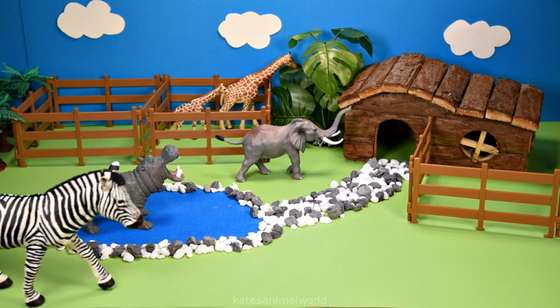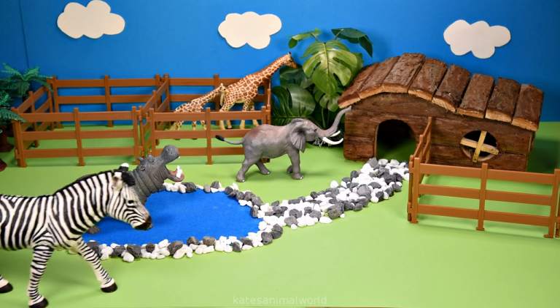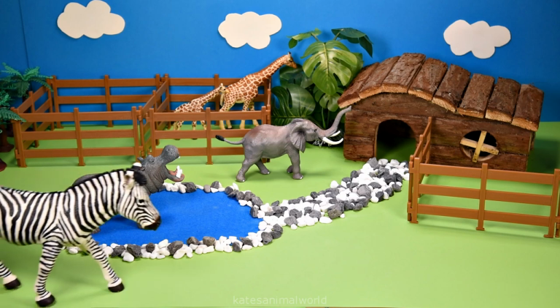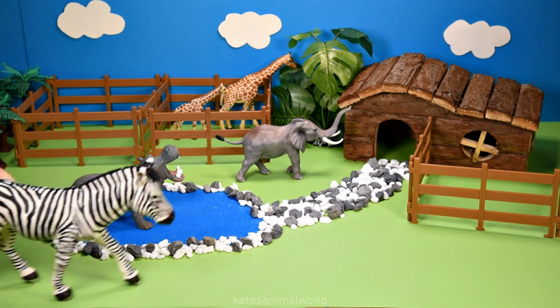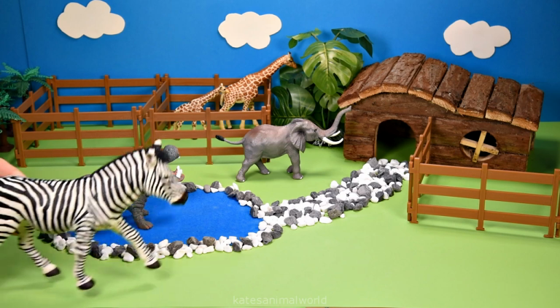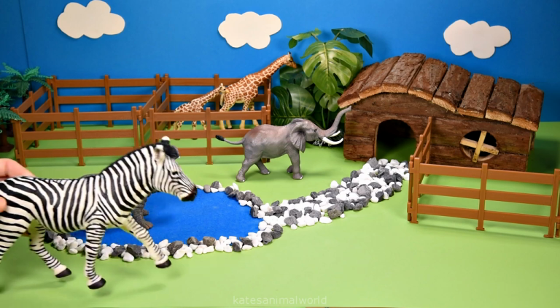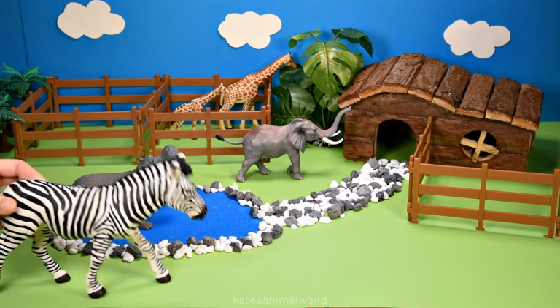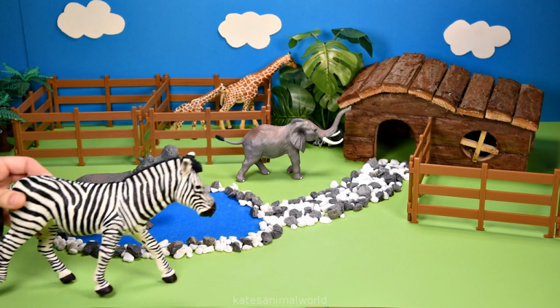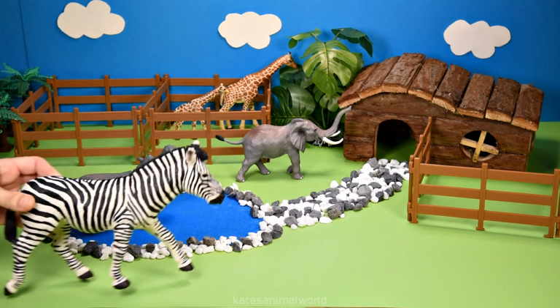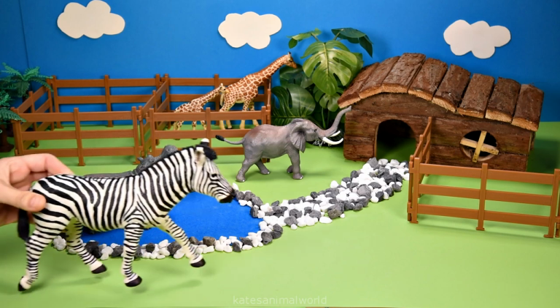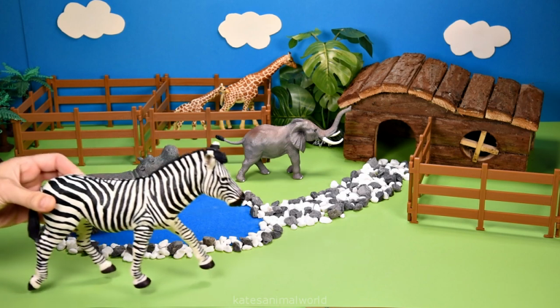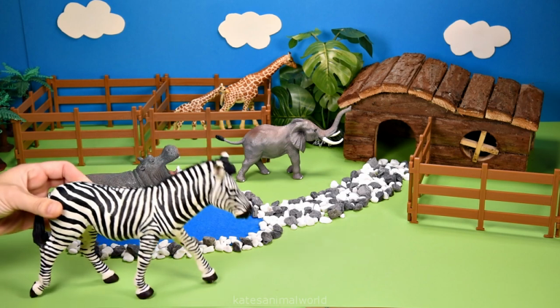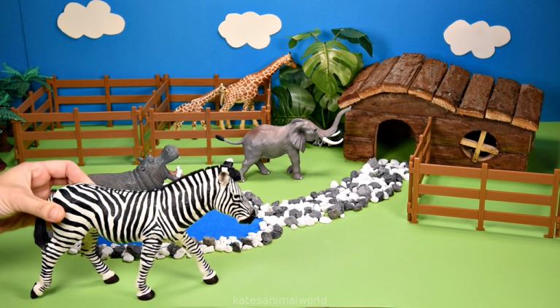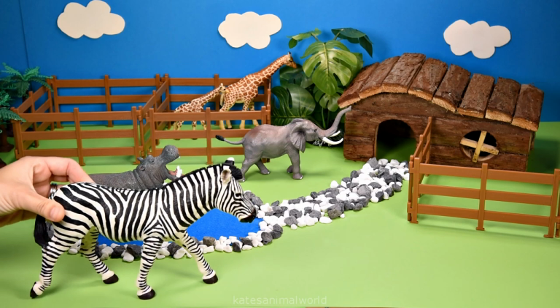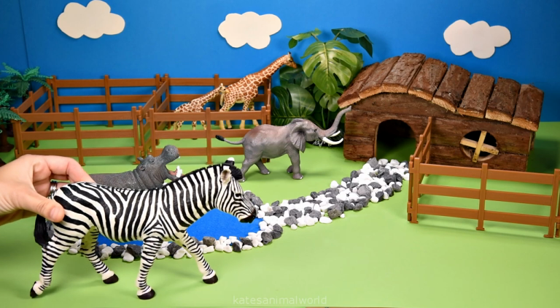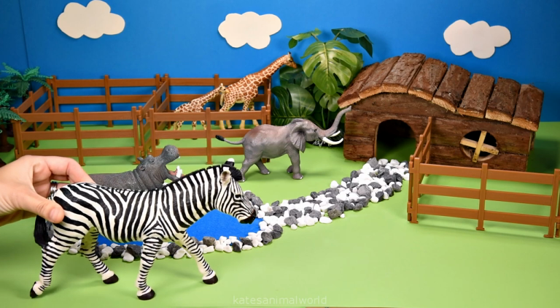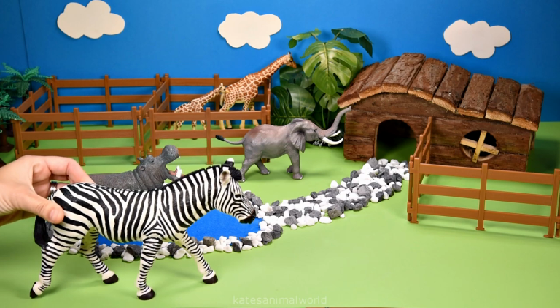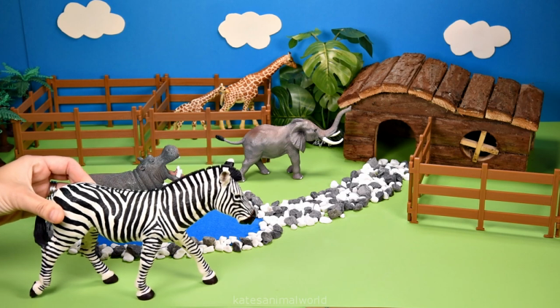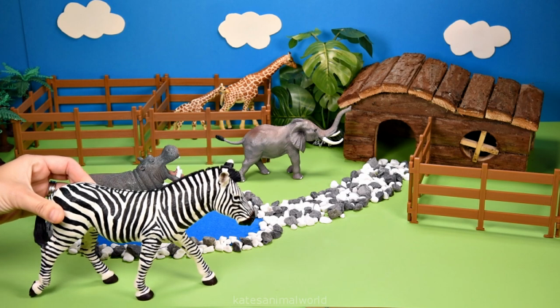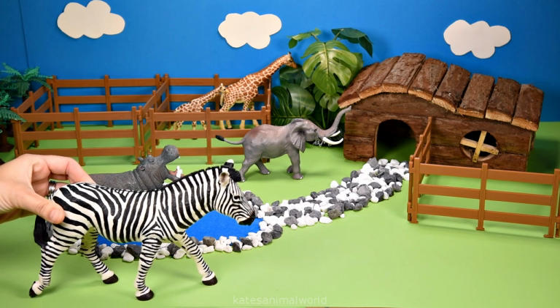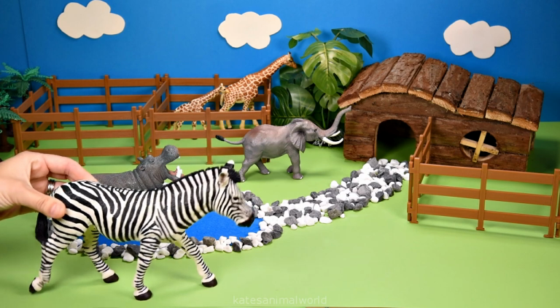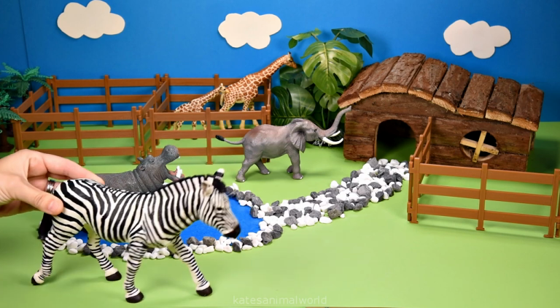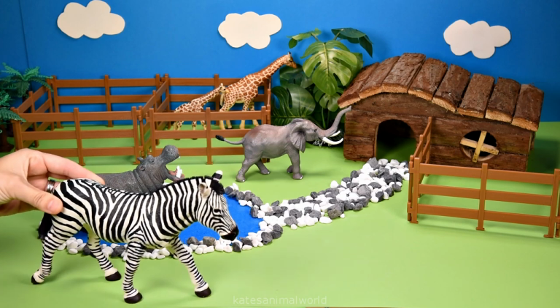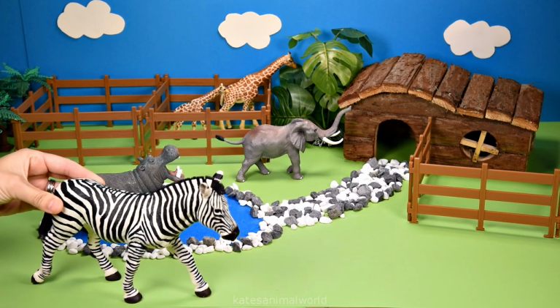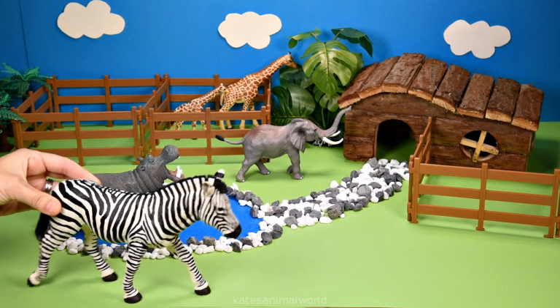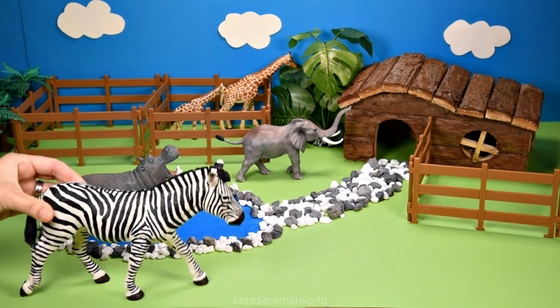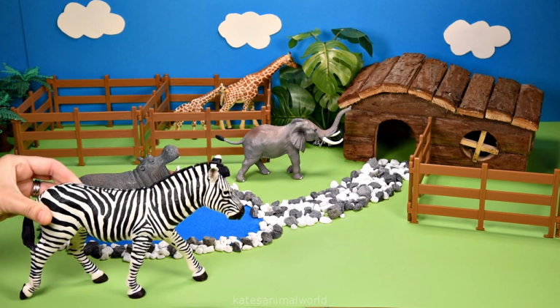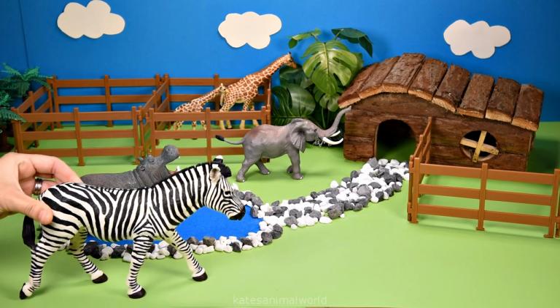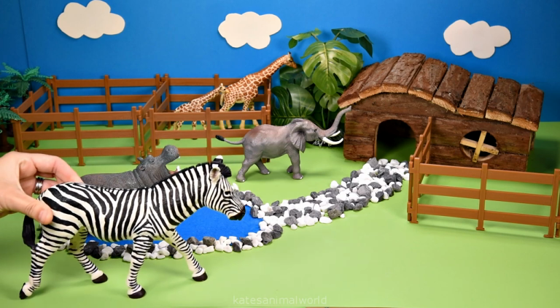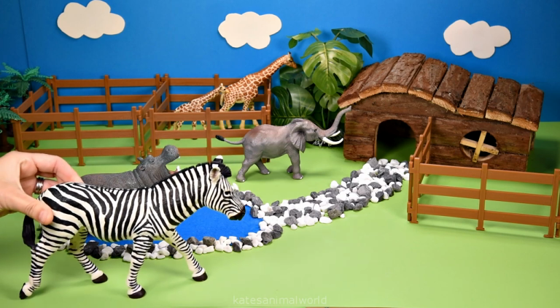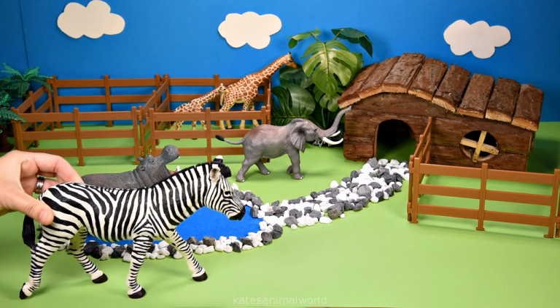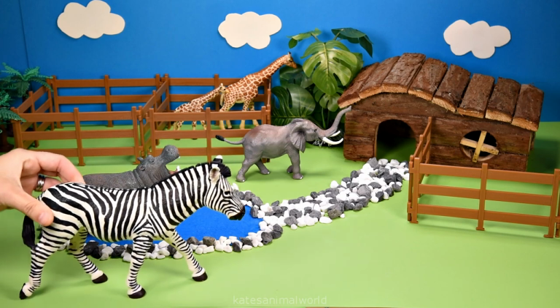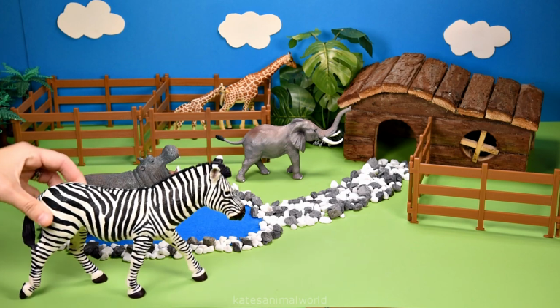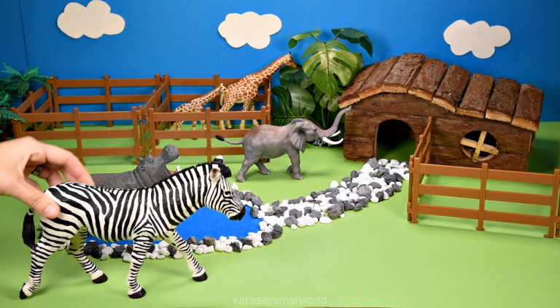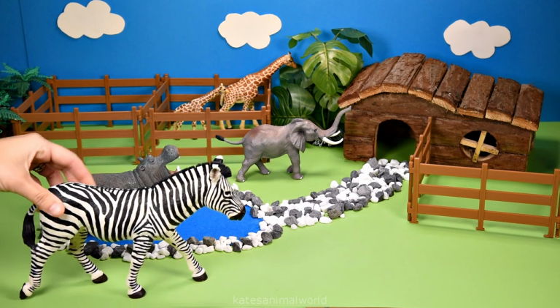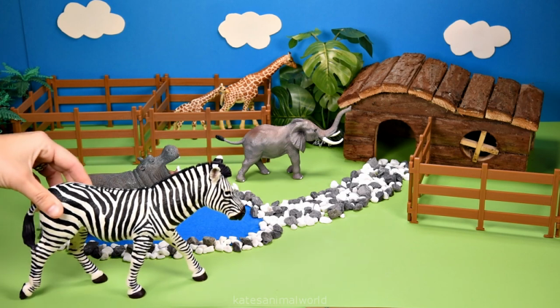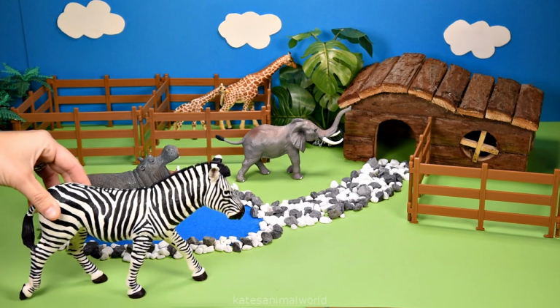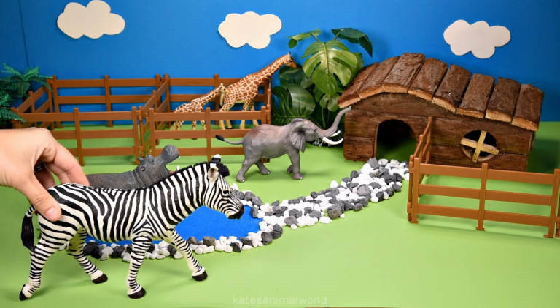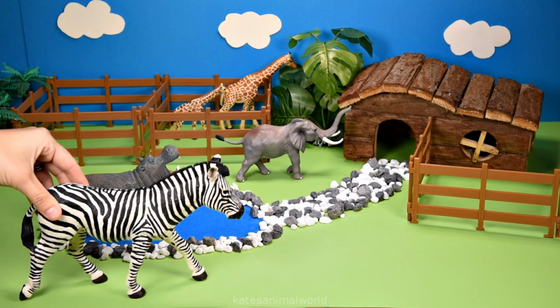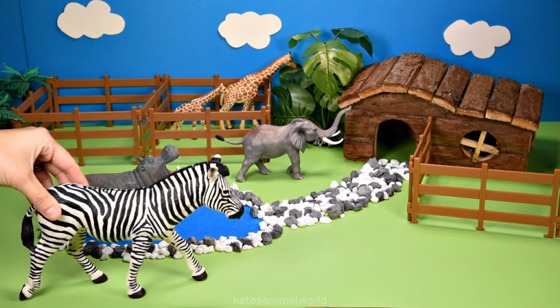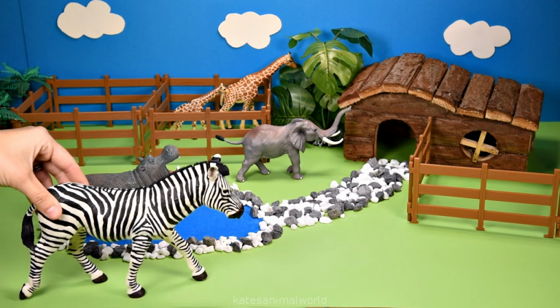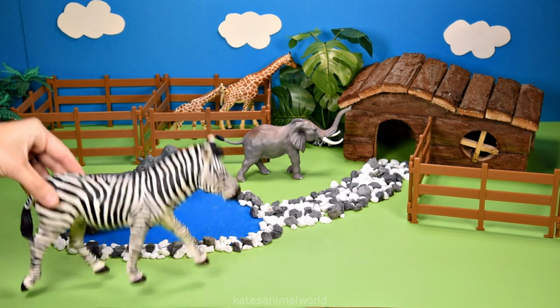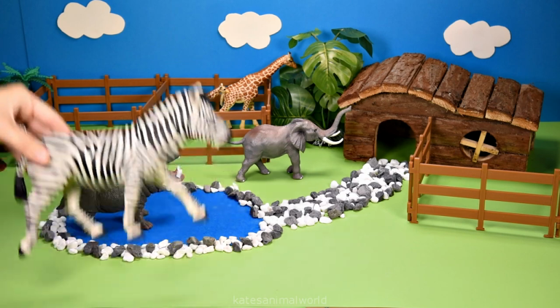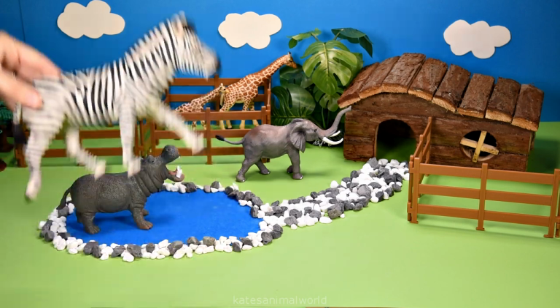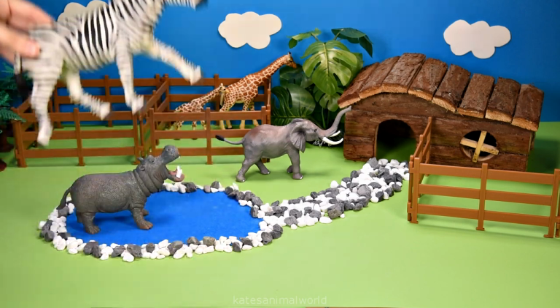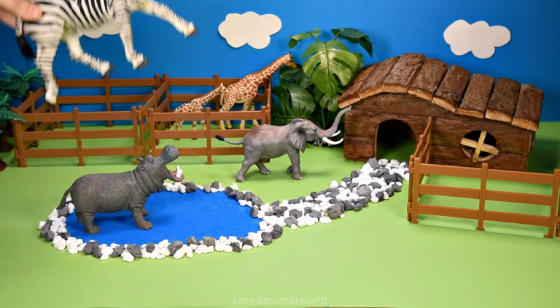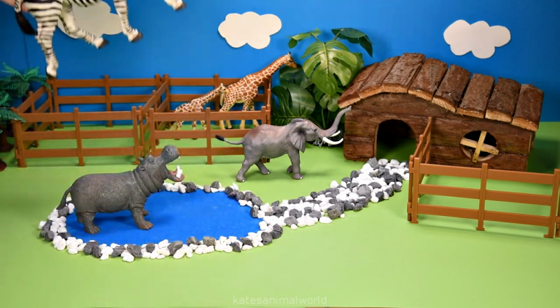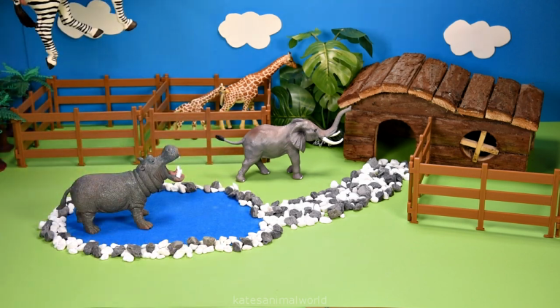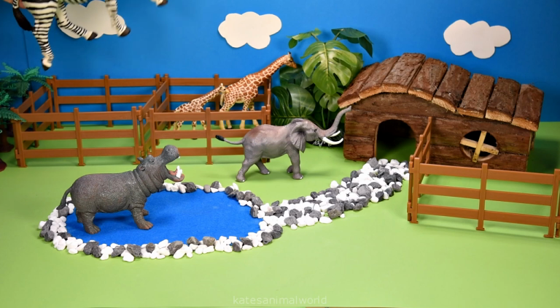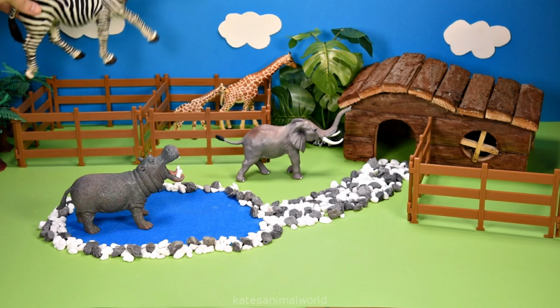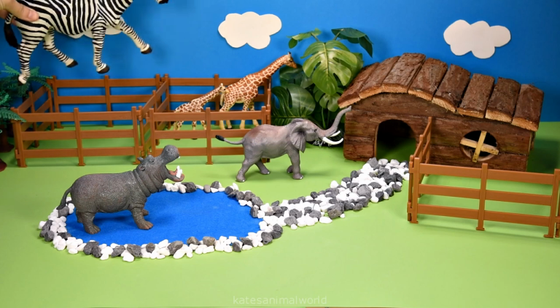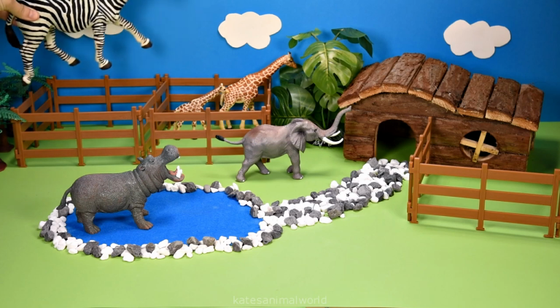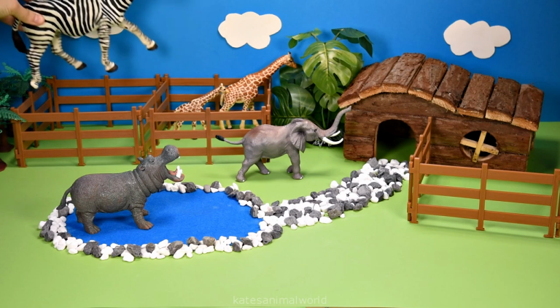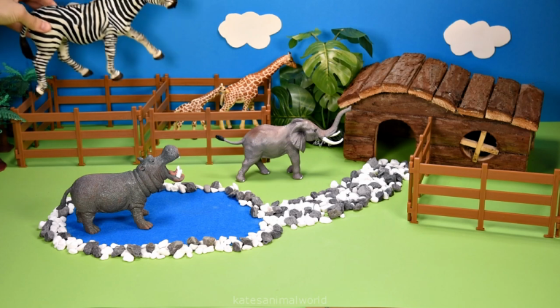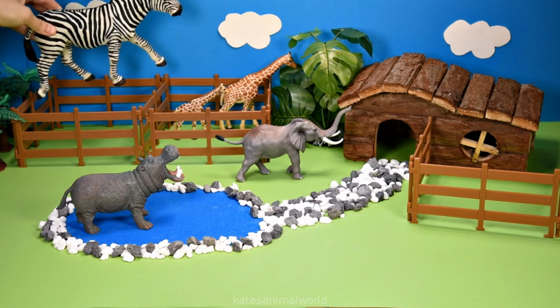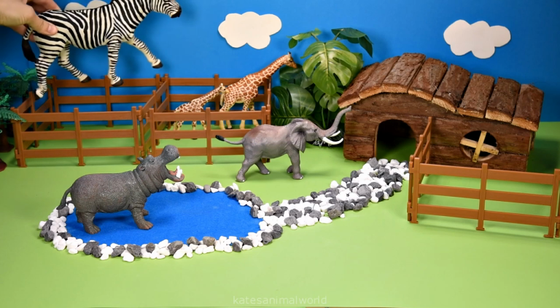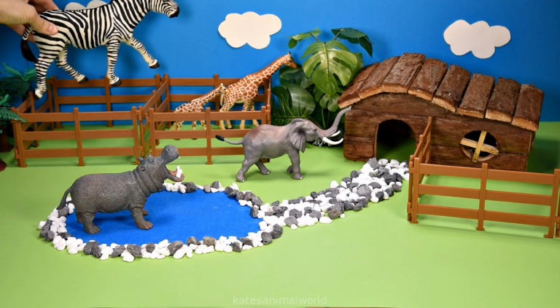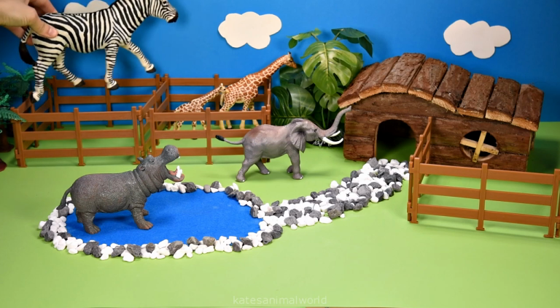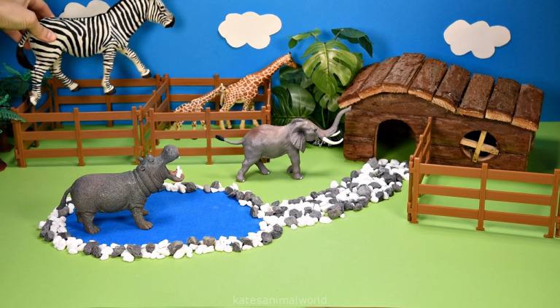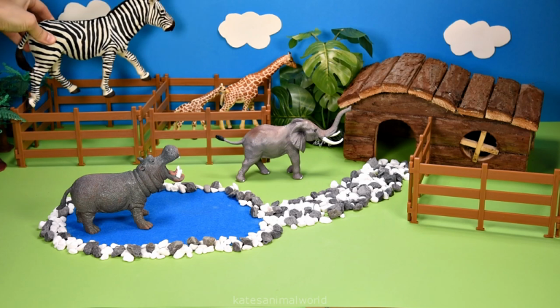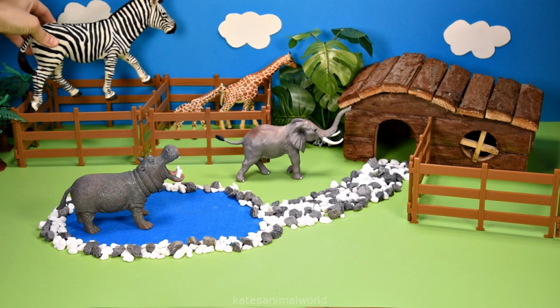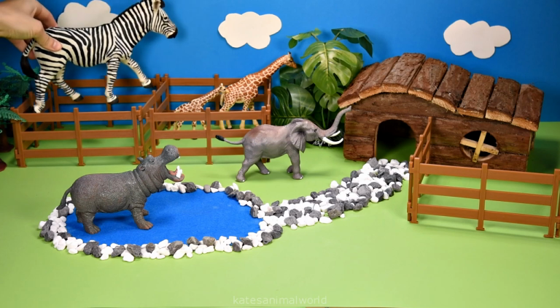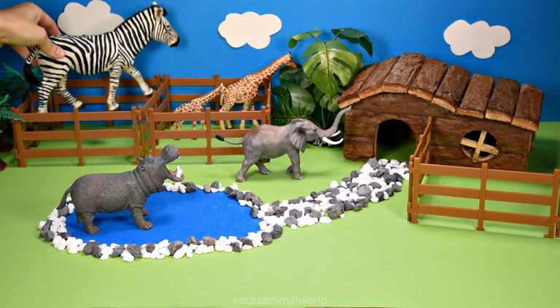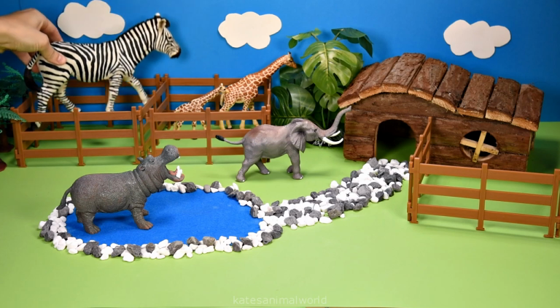We've got a zebra — it's huge! Let's pop it next to the giraffes.